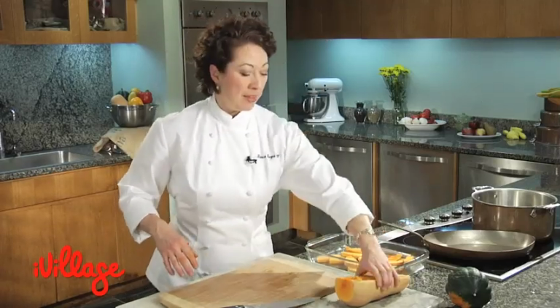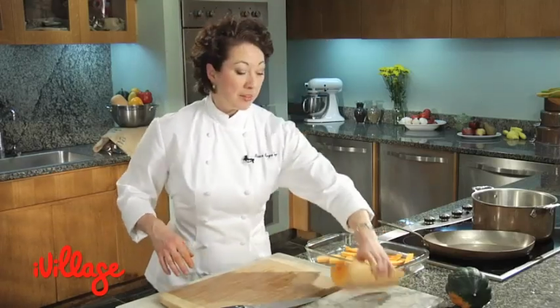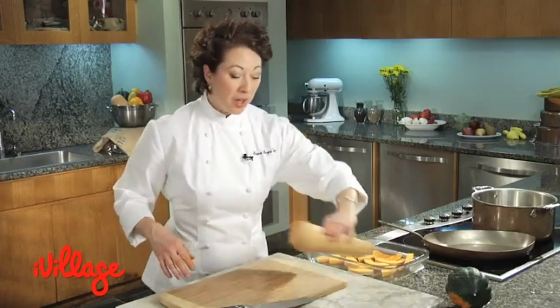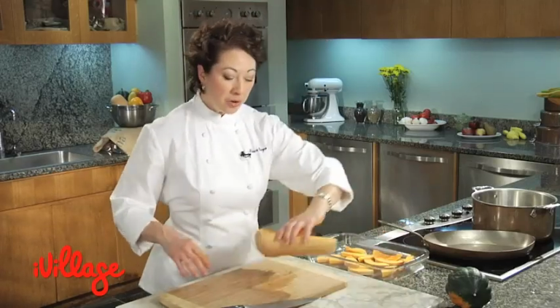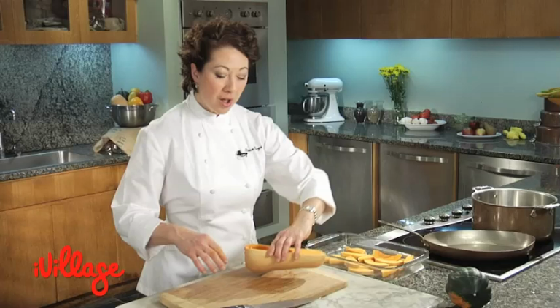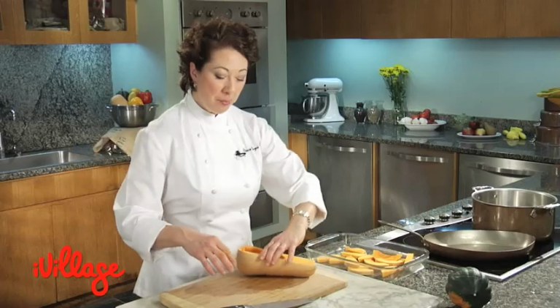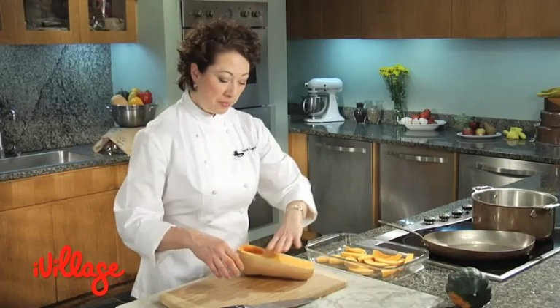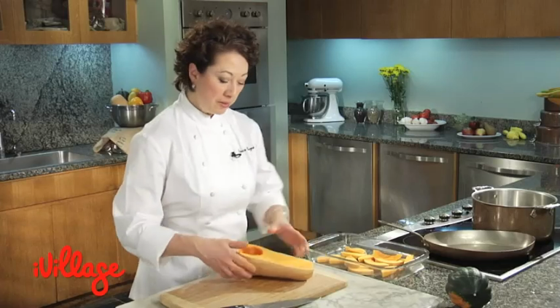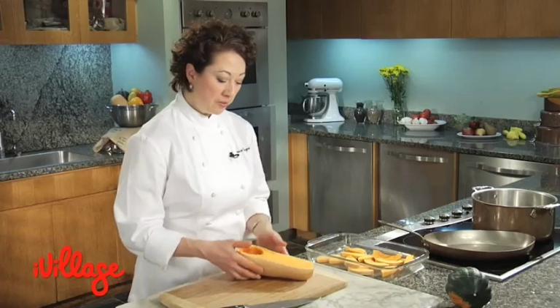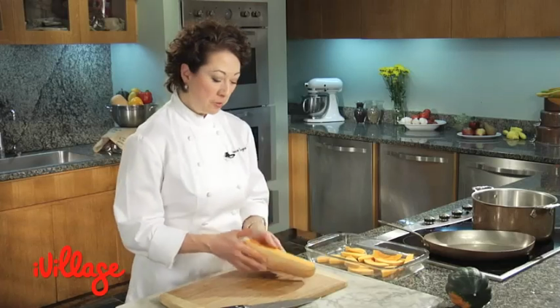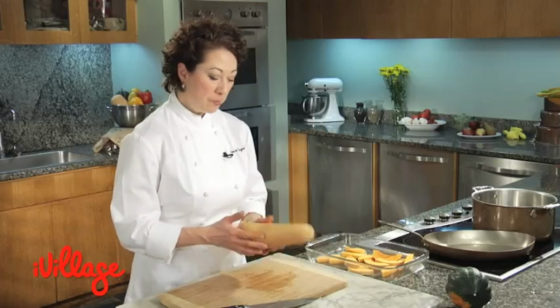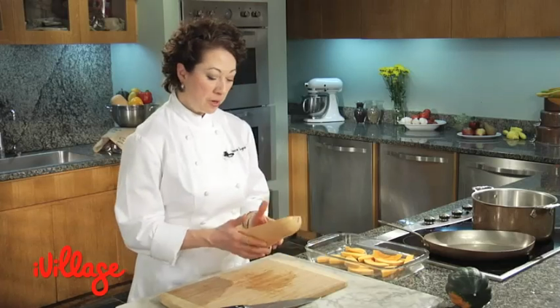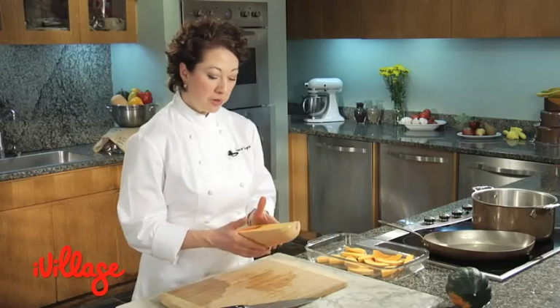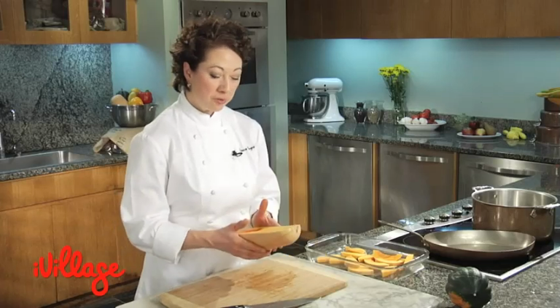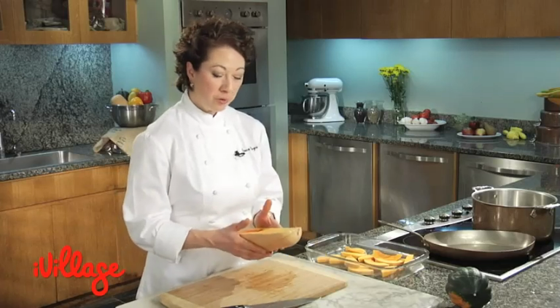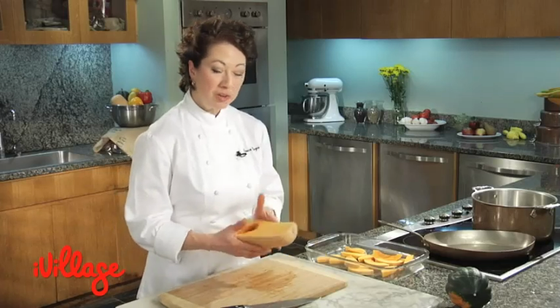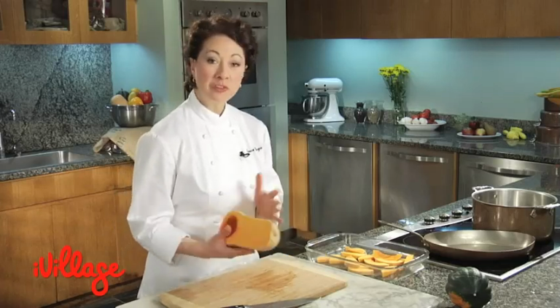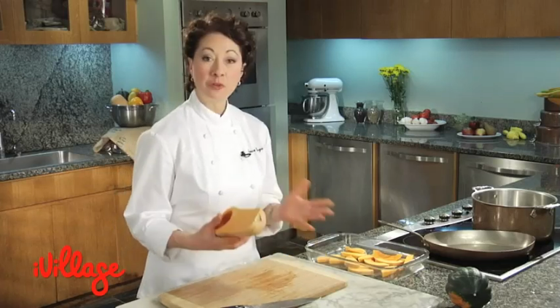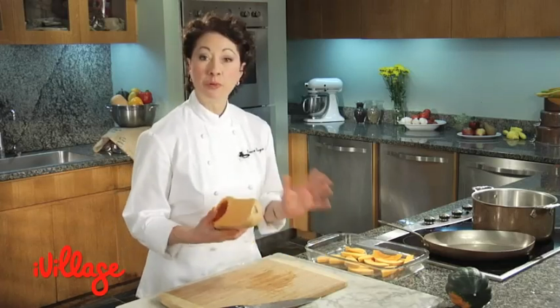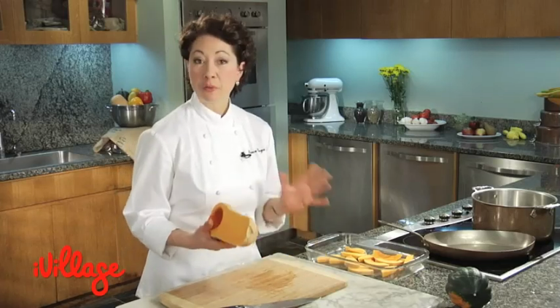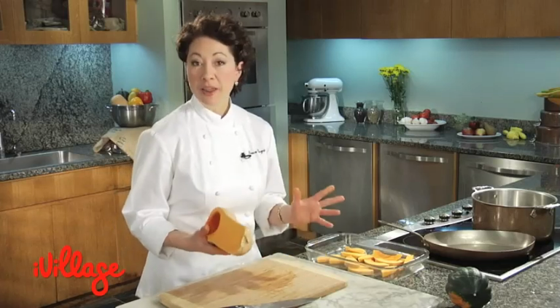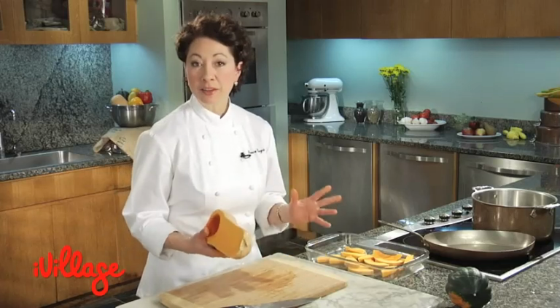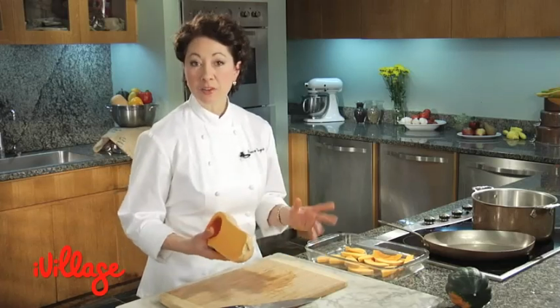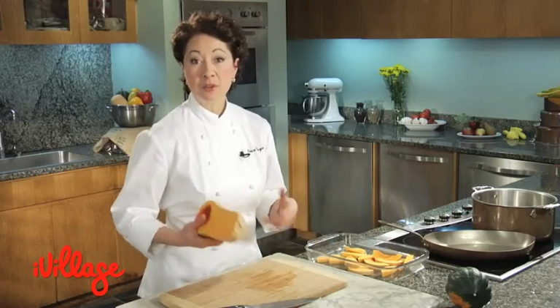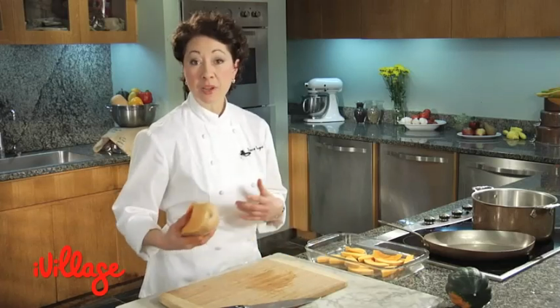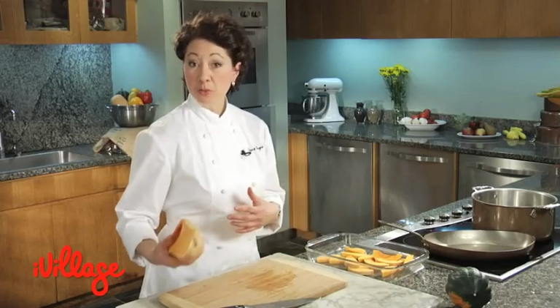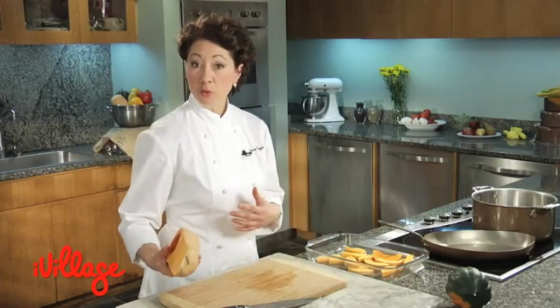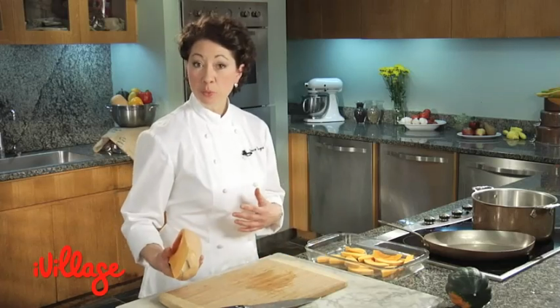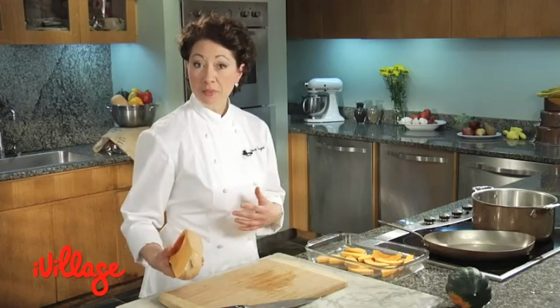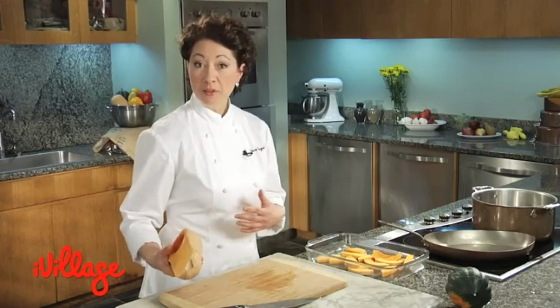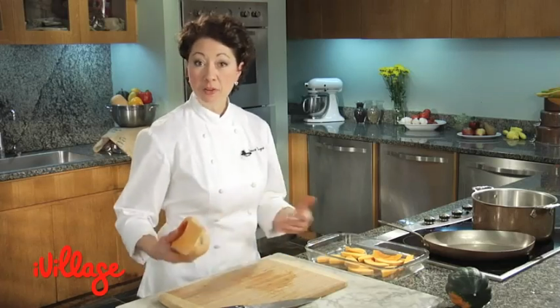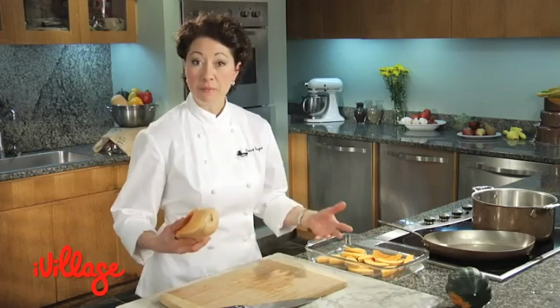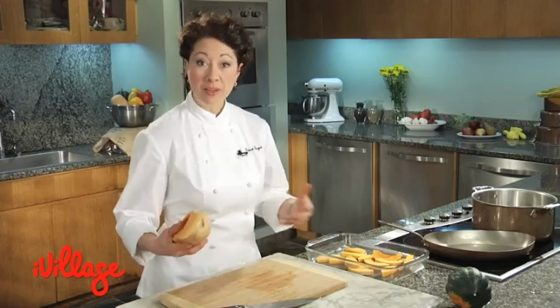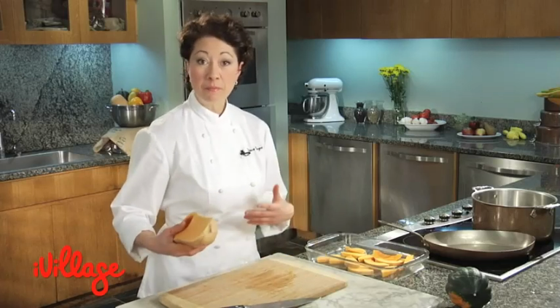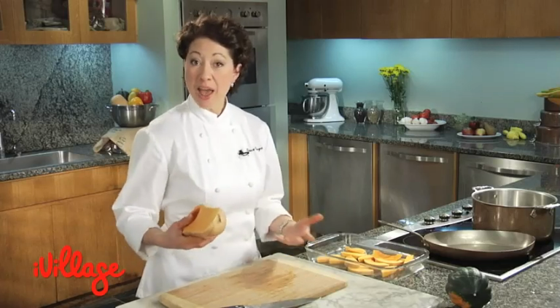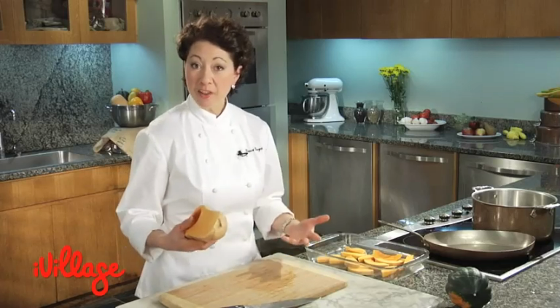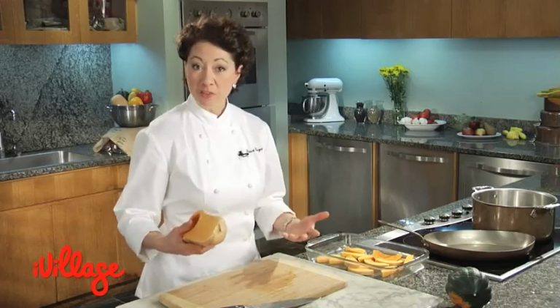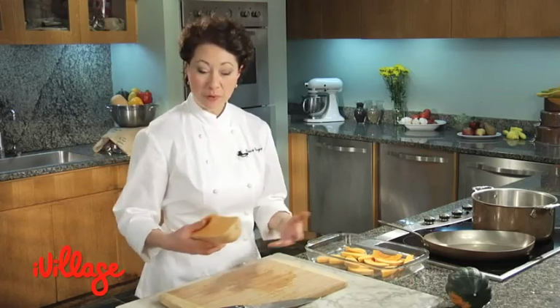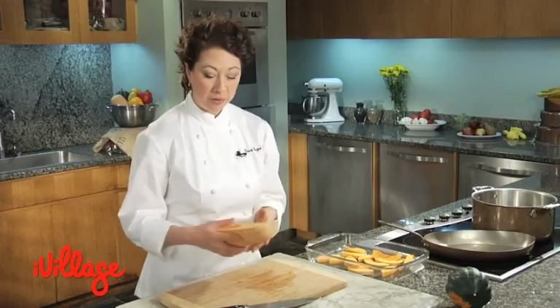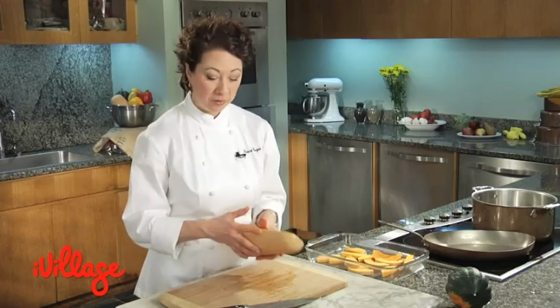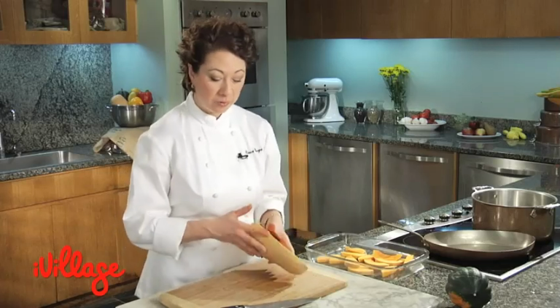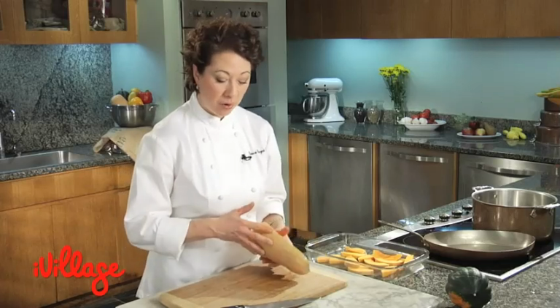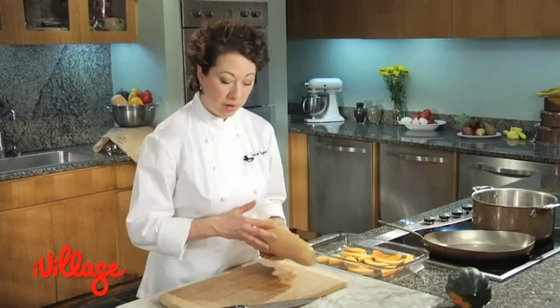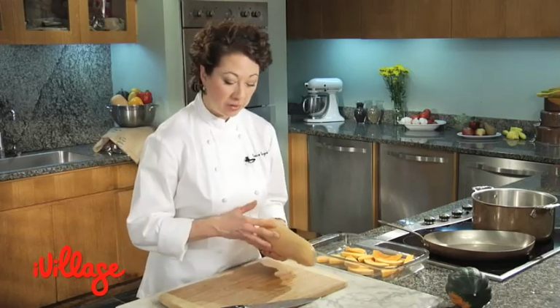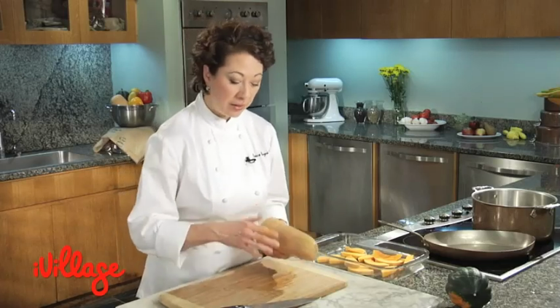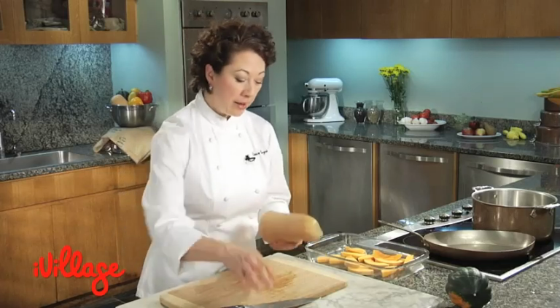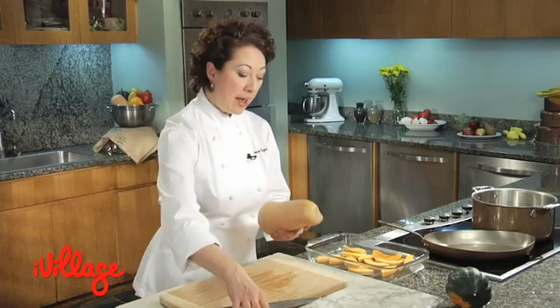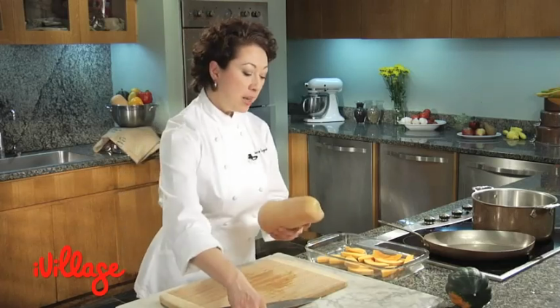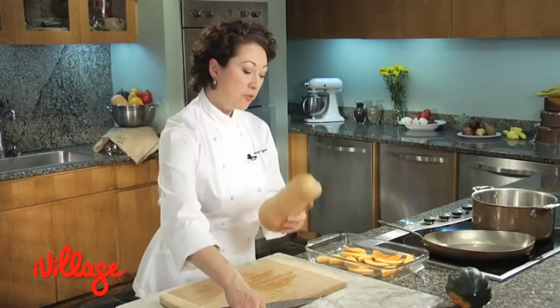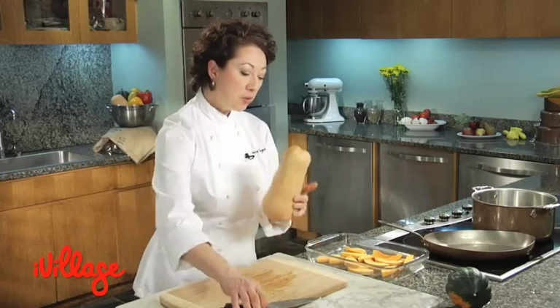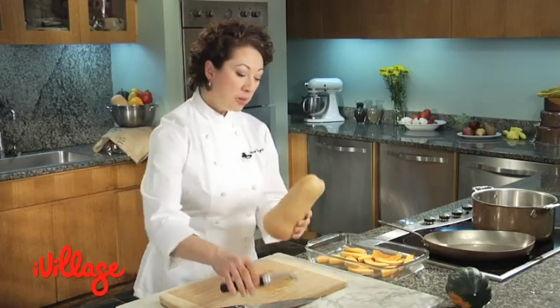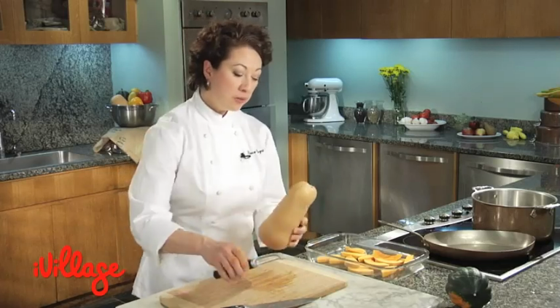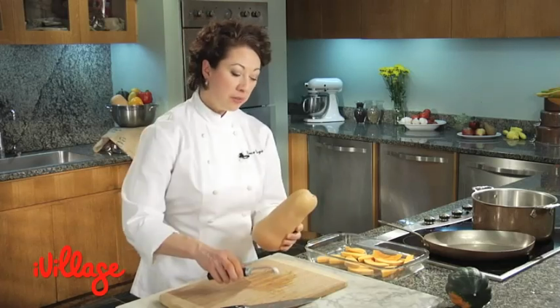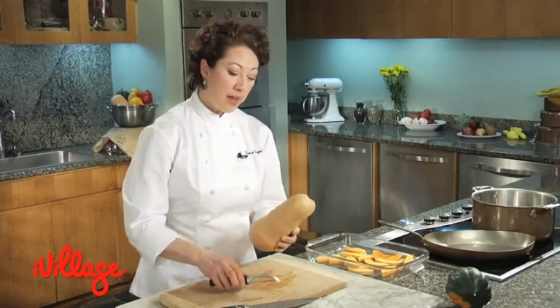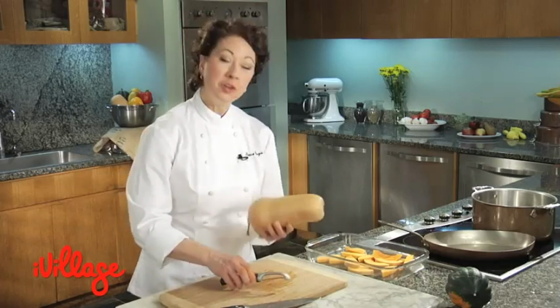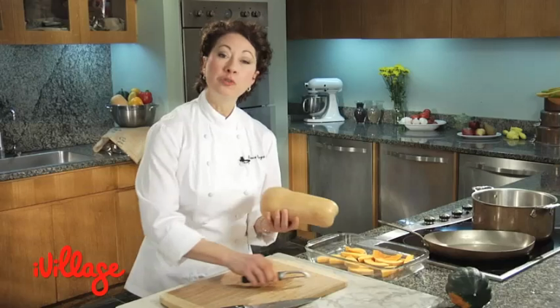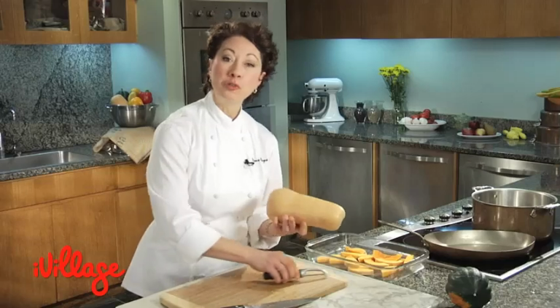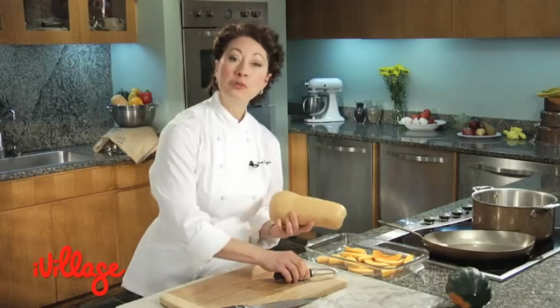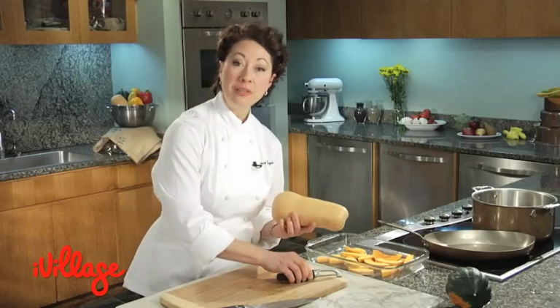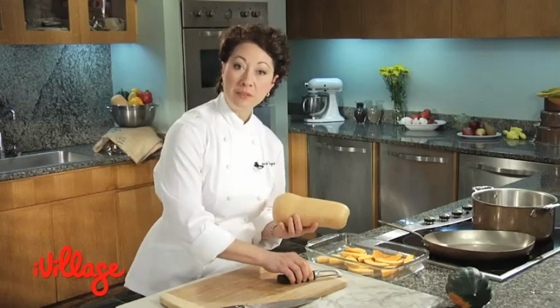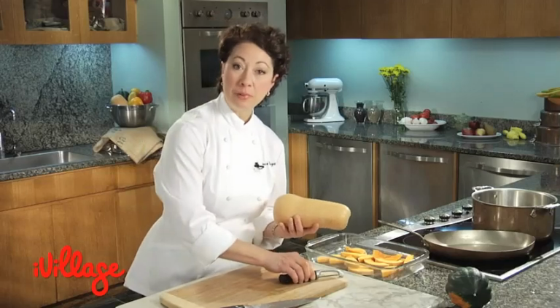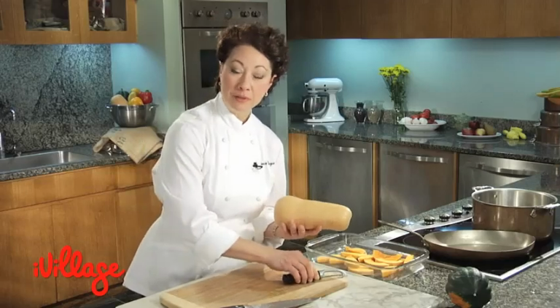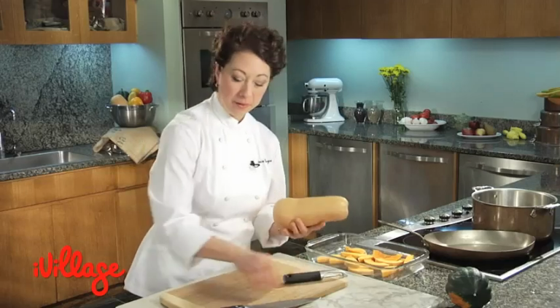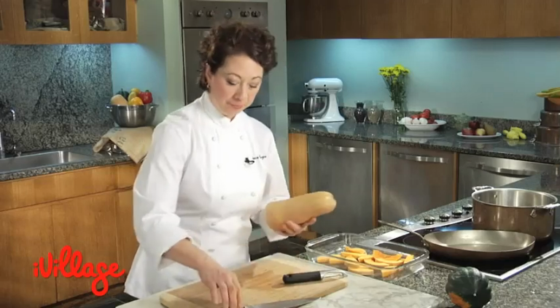The other common thing to do with the butternut squash is to puree it. You can make a soup with it. You can make mashed butternut squash. And if you're going to do that, you do need to peel it.